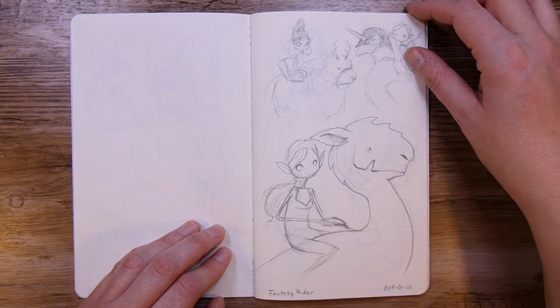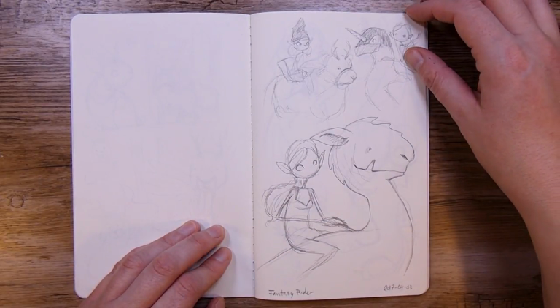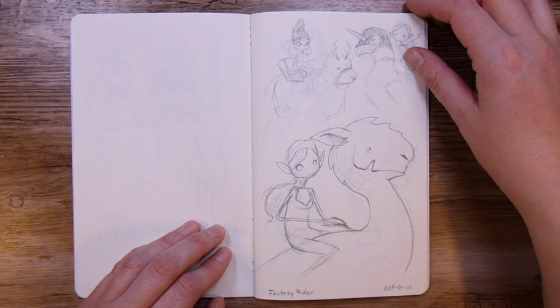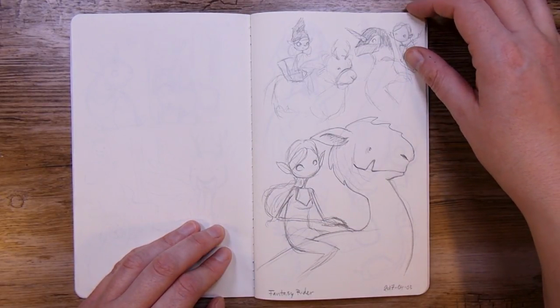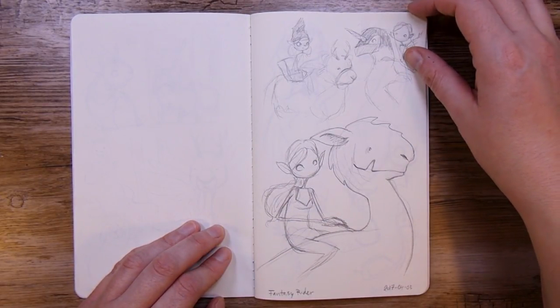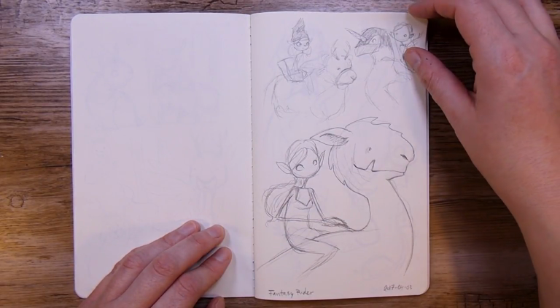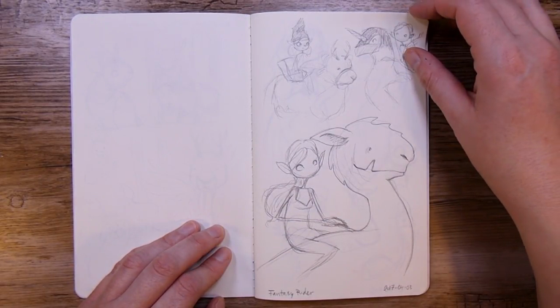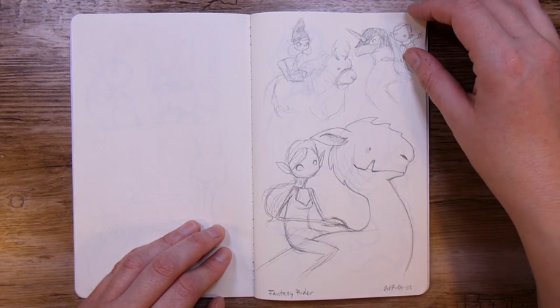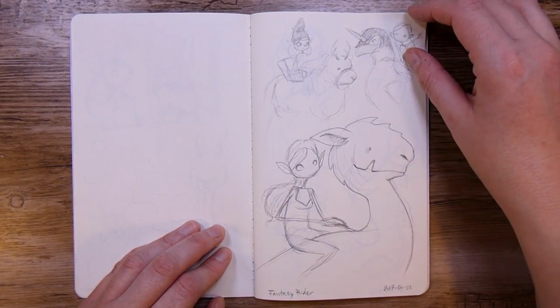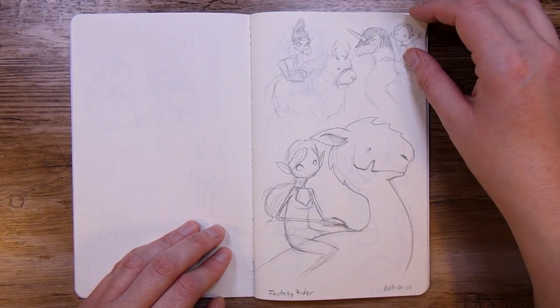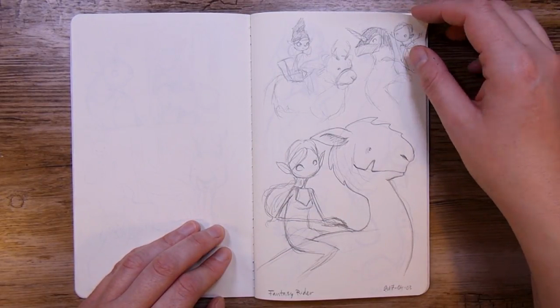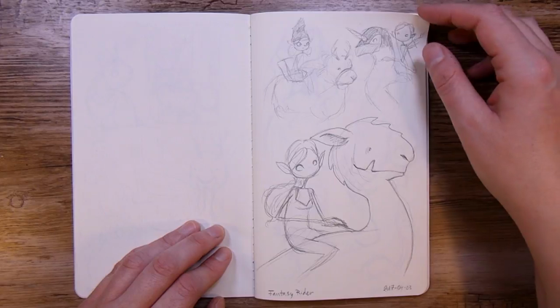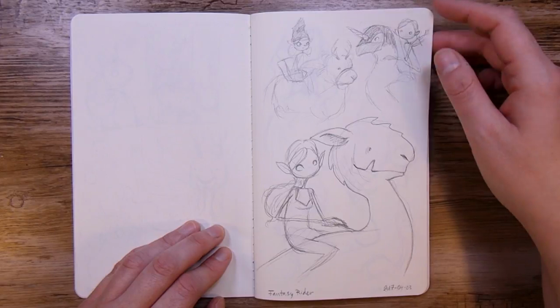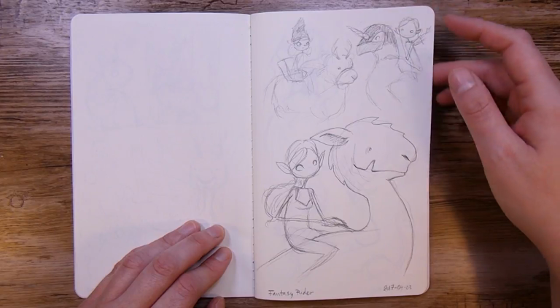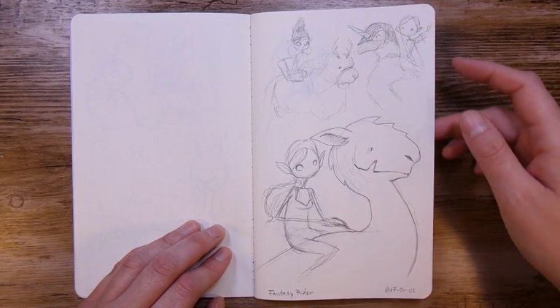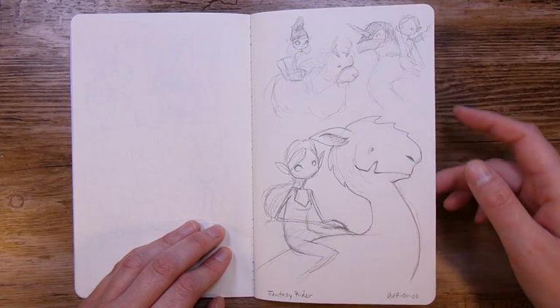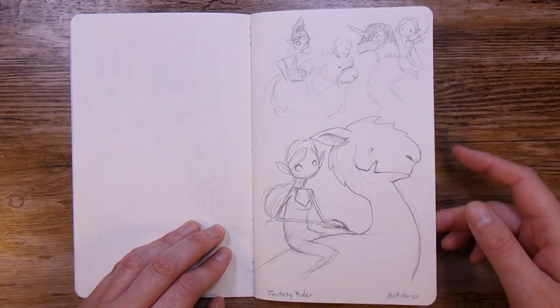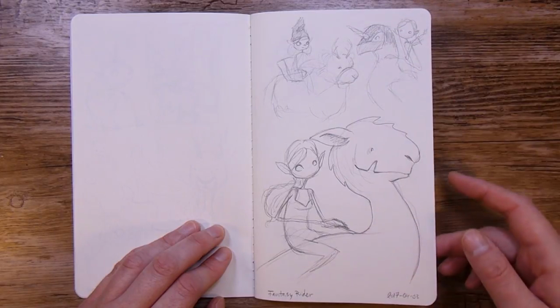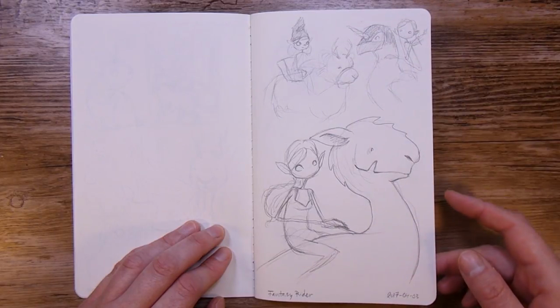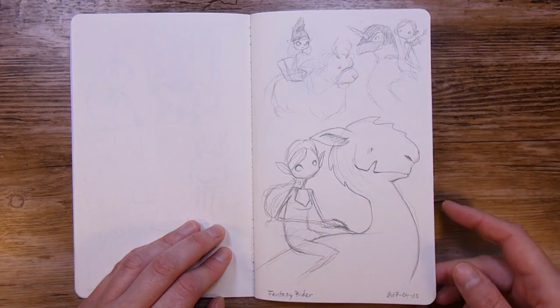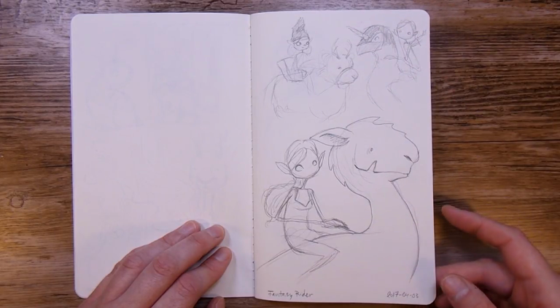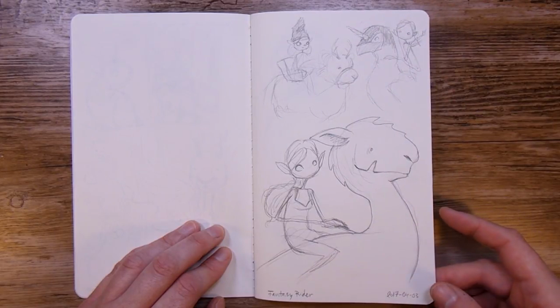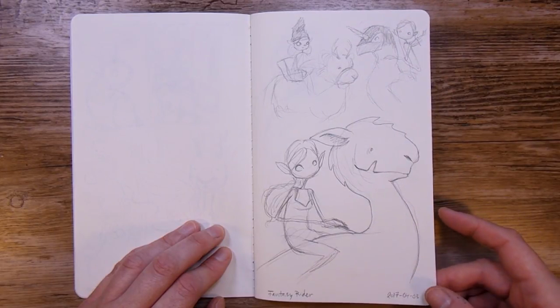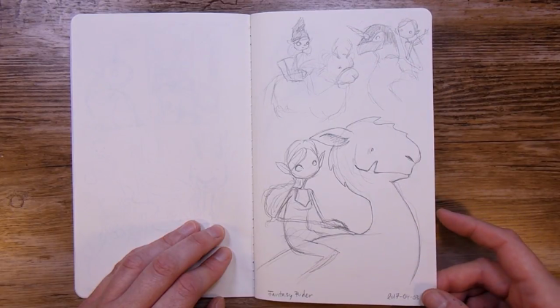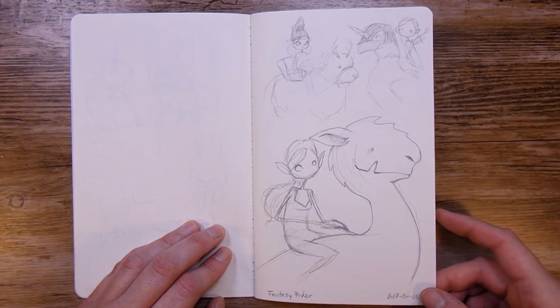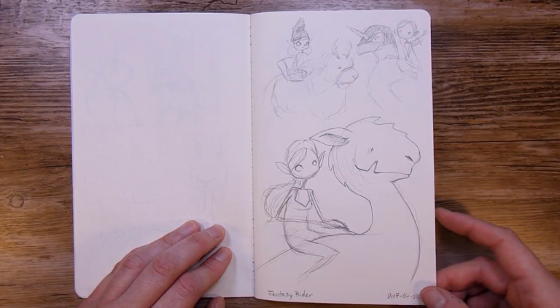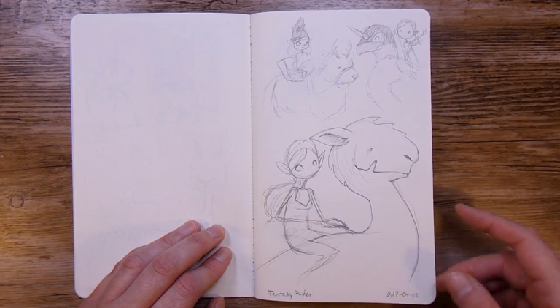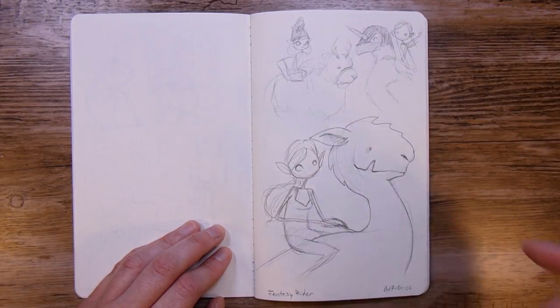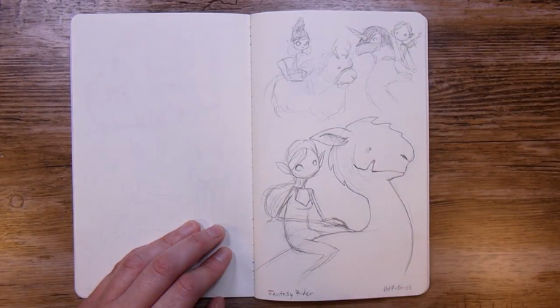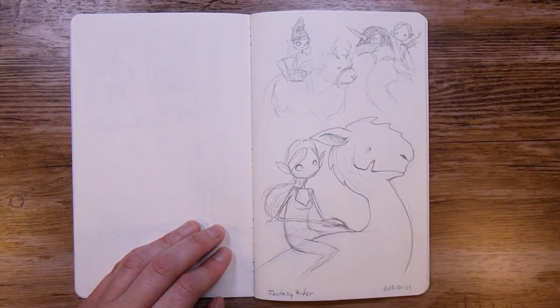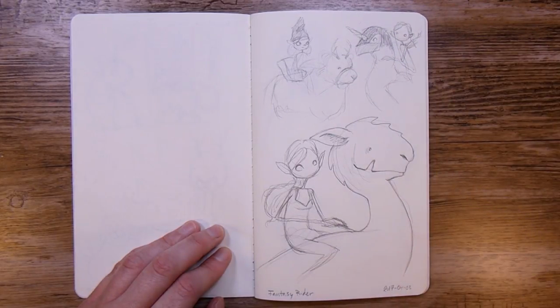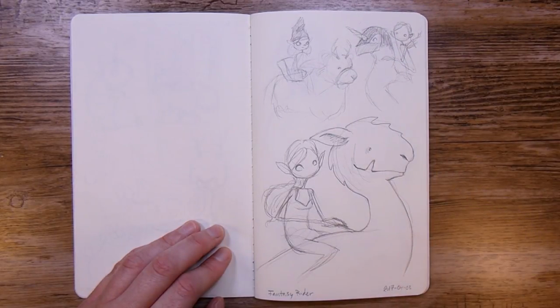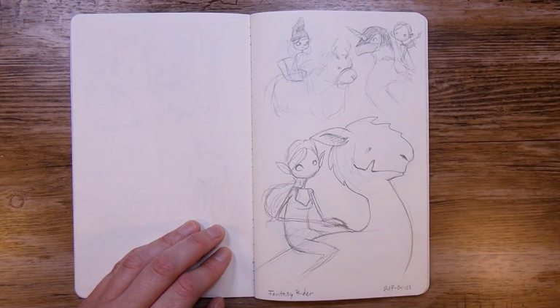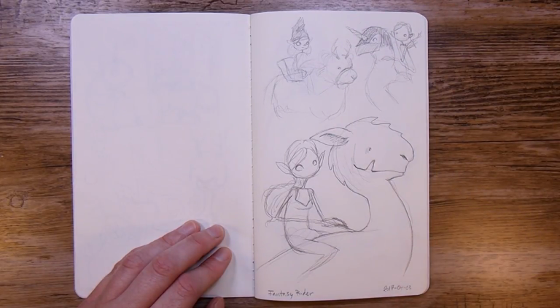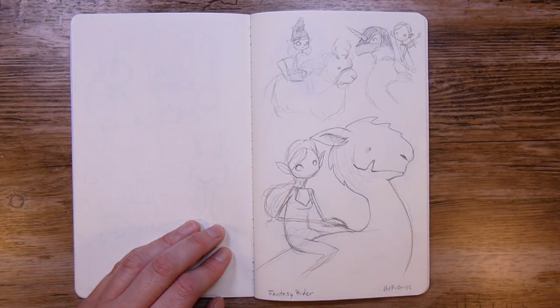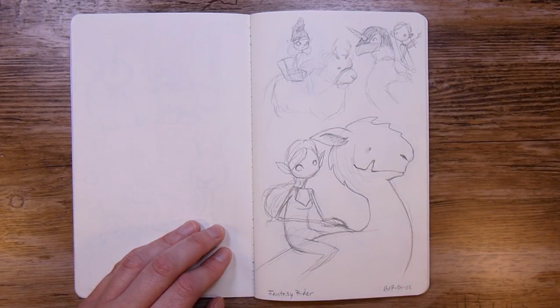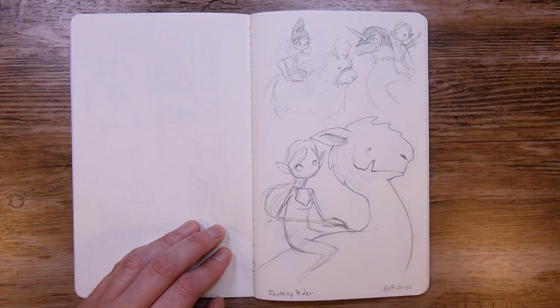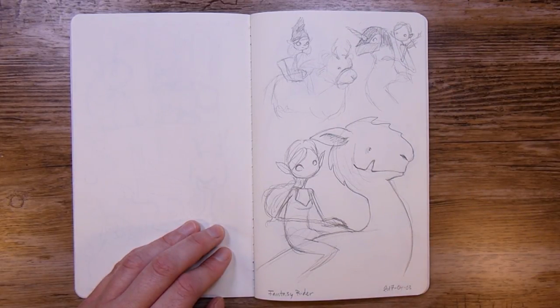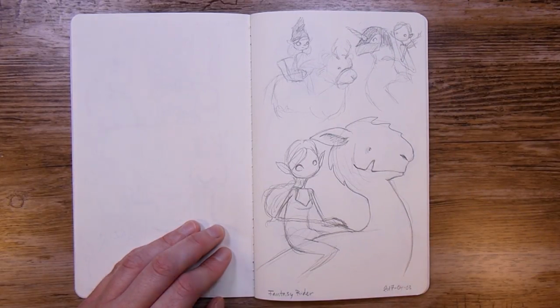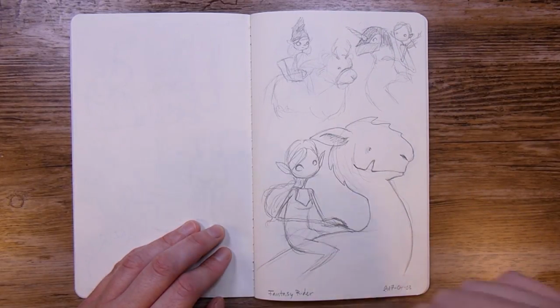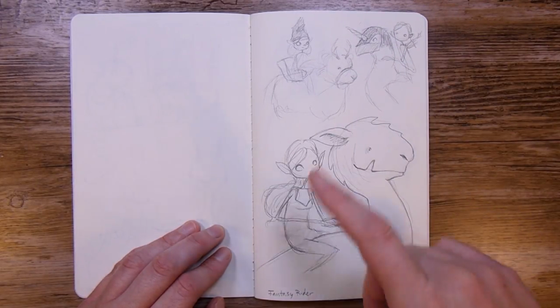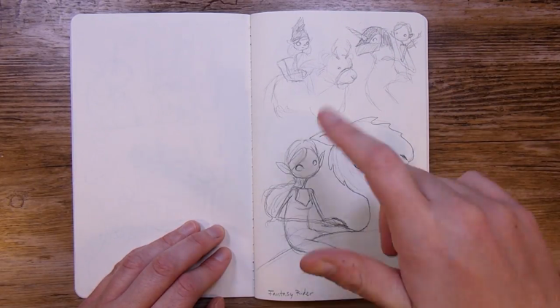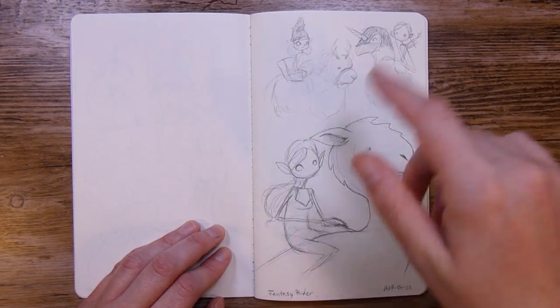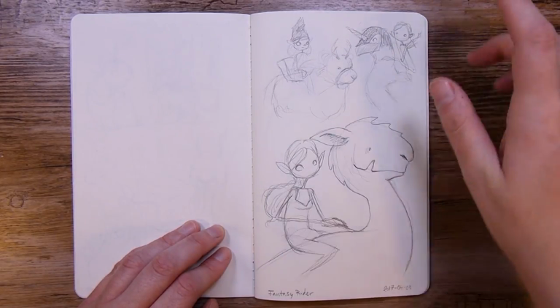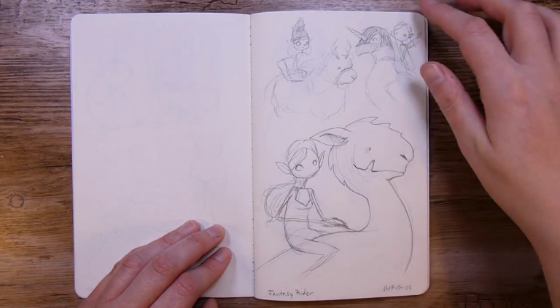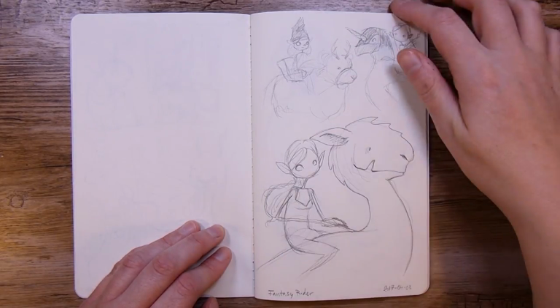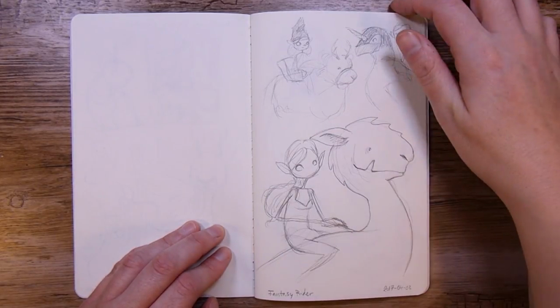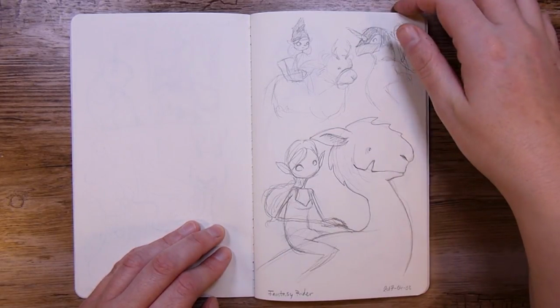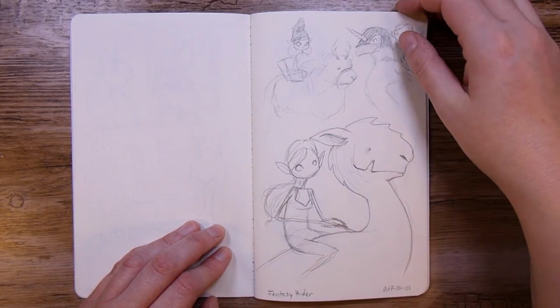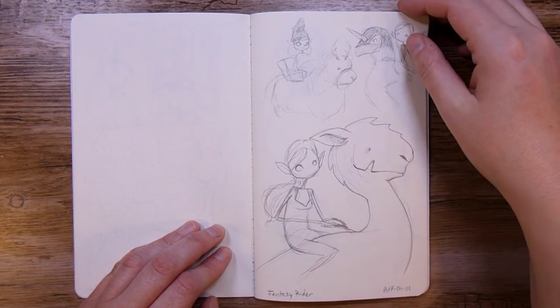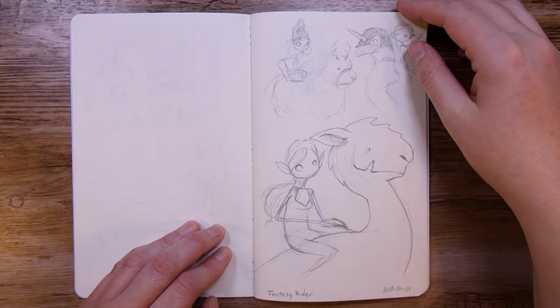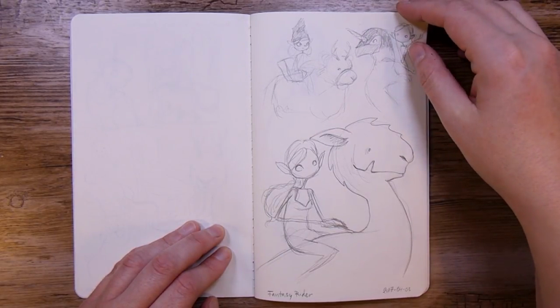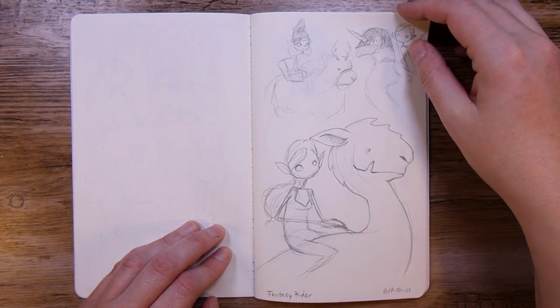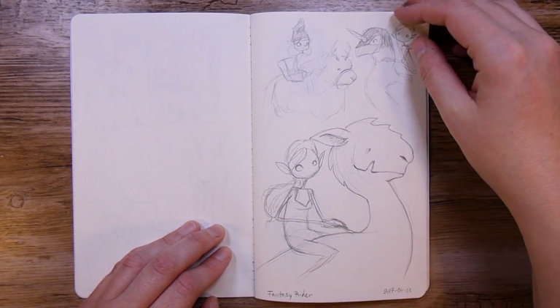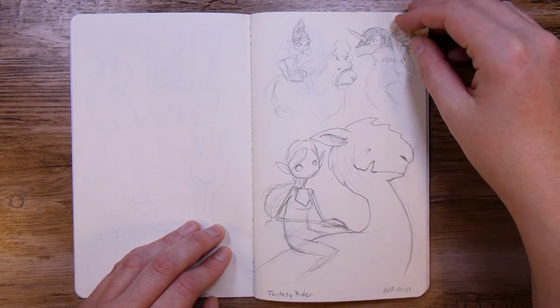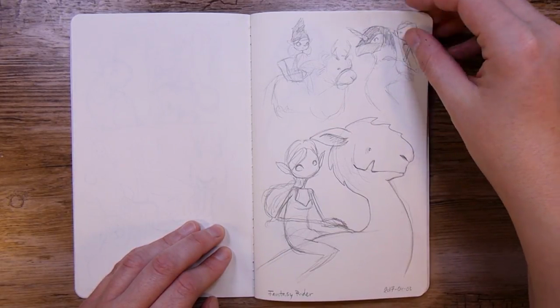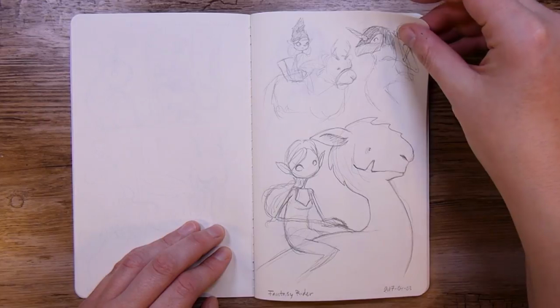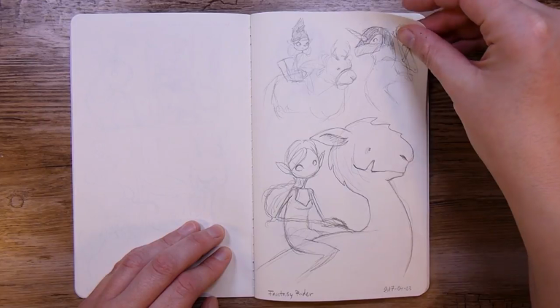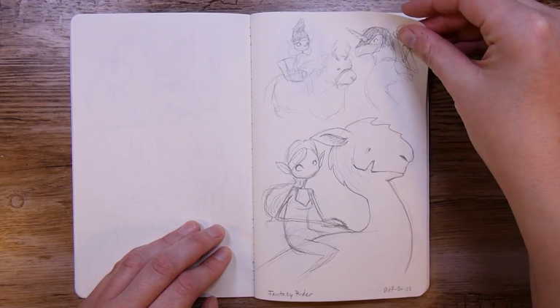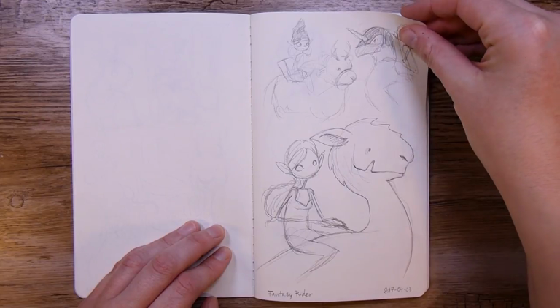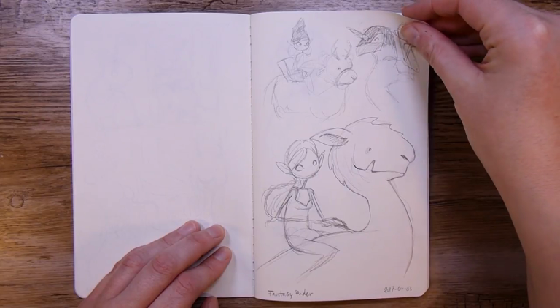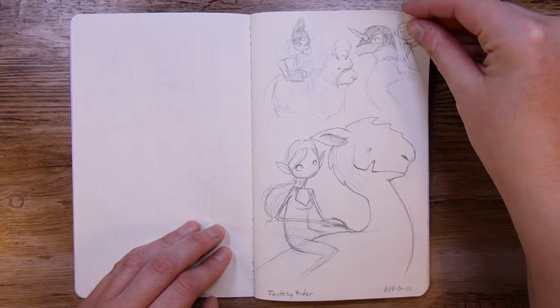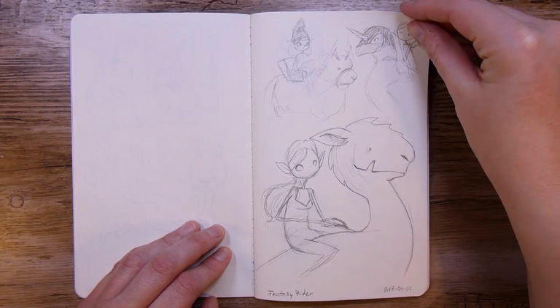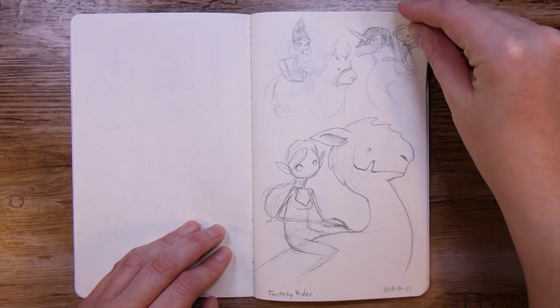This is Day 3, 'Fancy Rider,' and I did some different sketches for that.